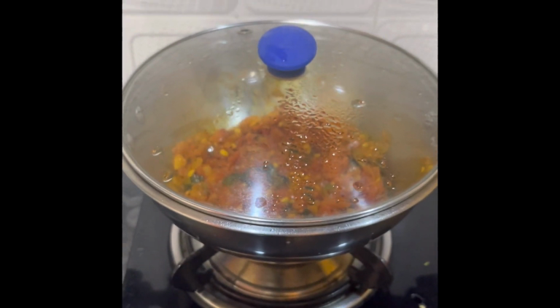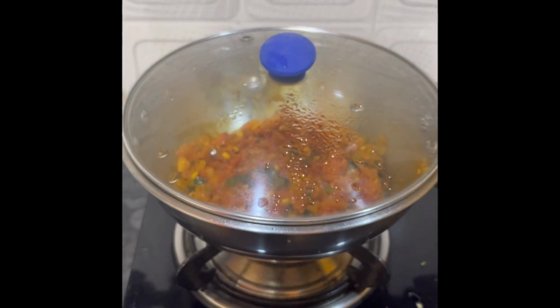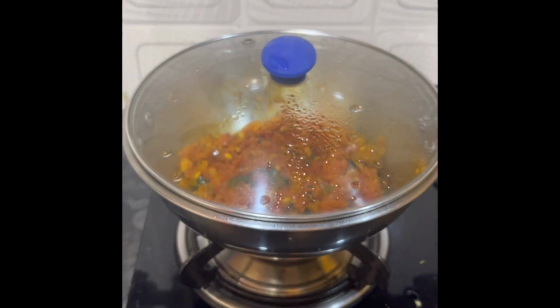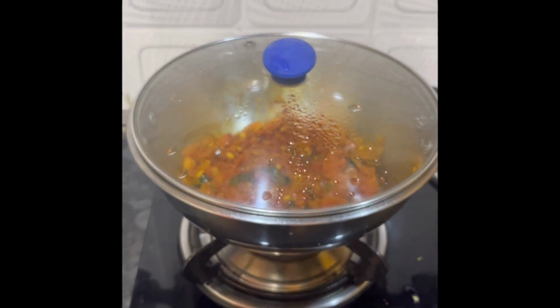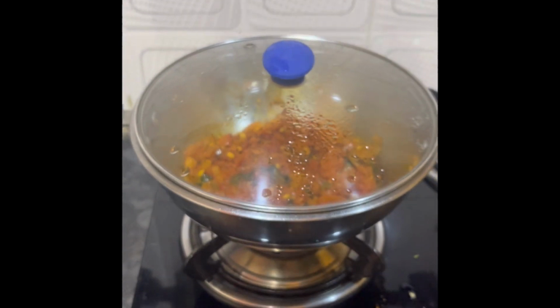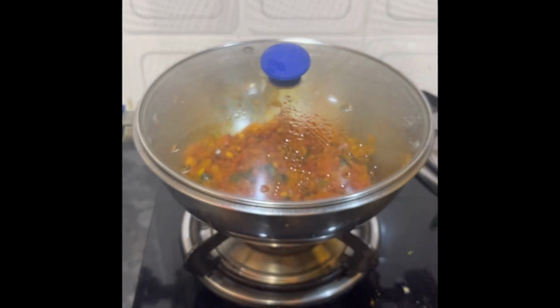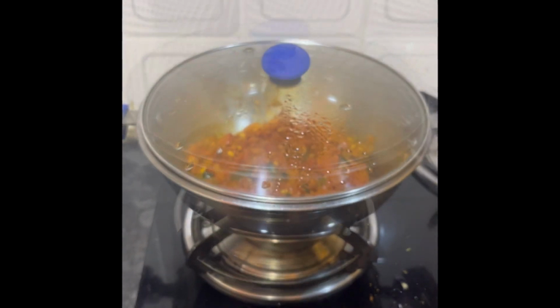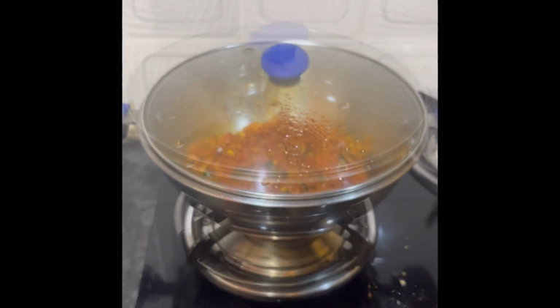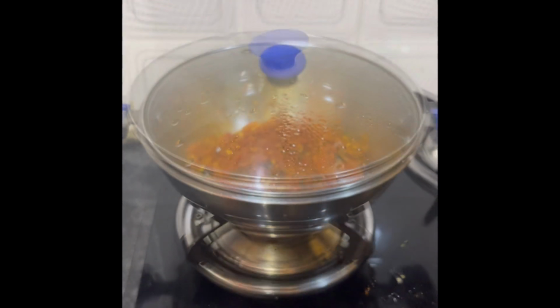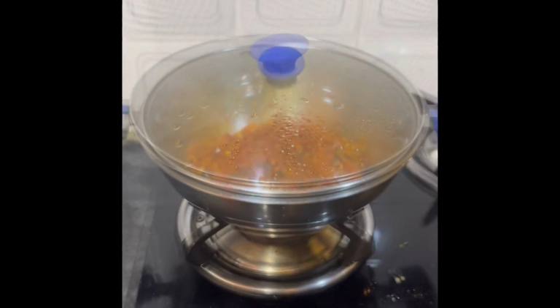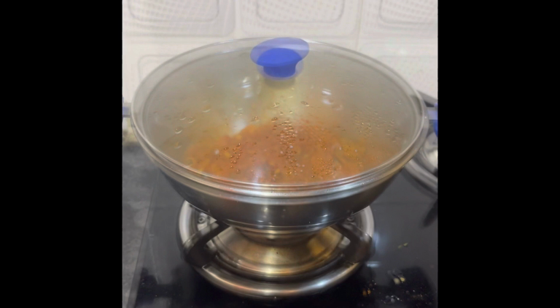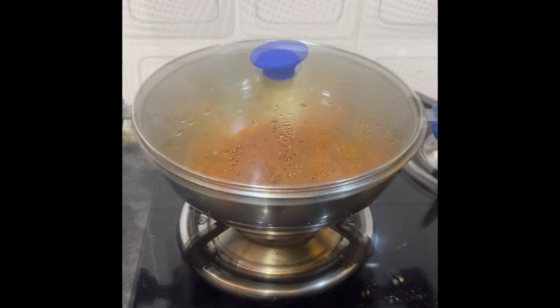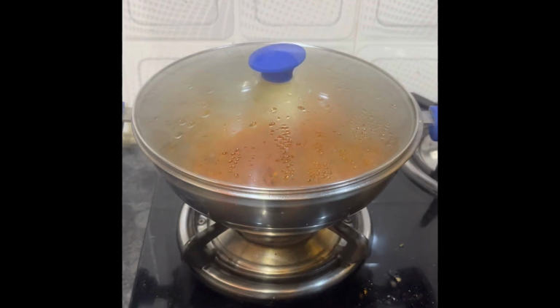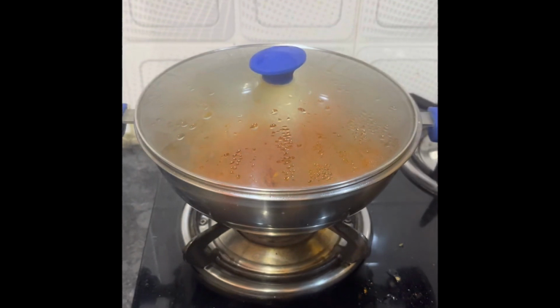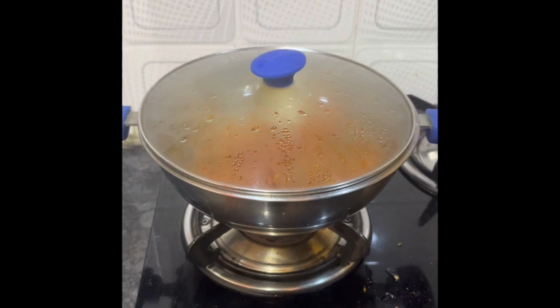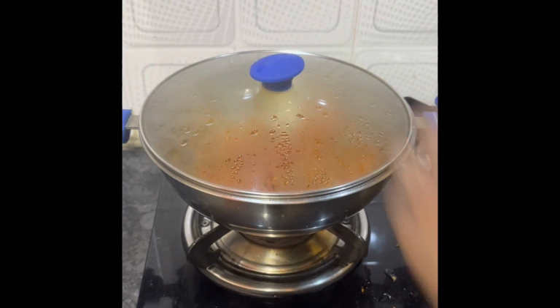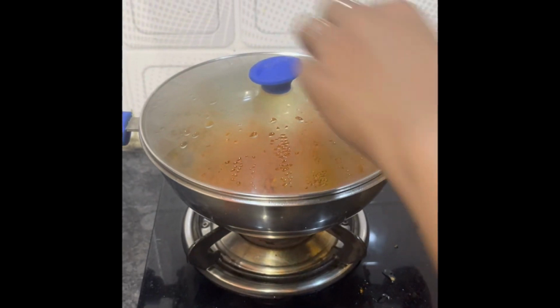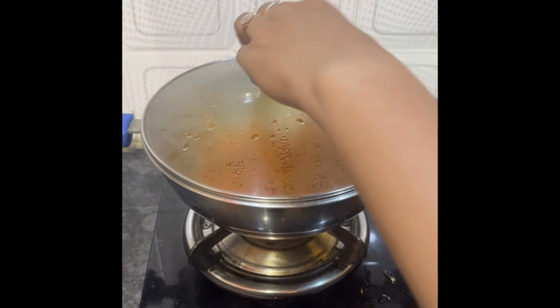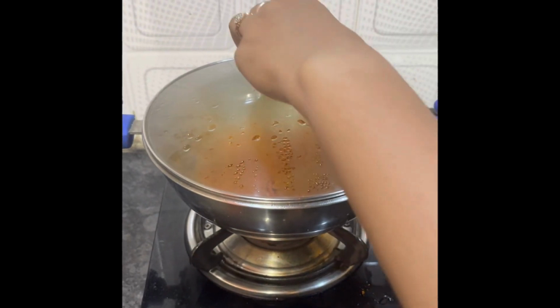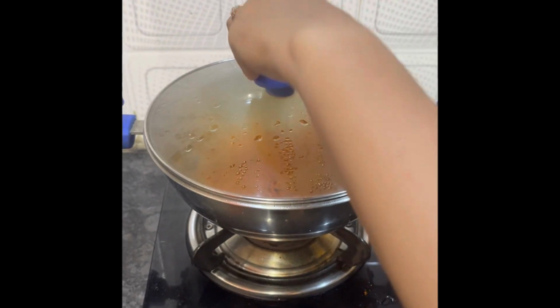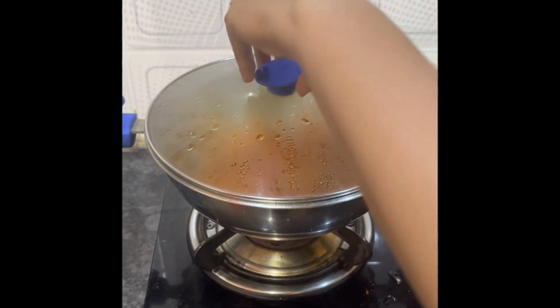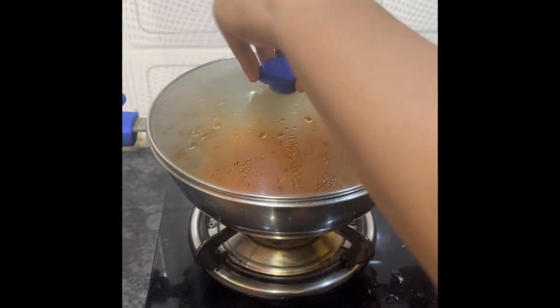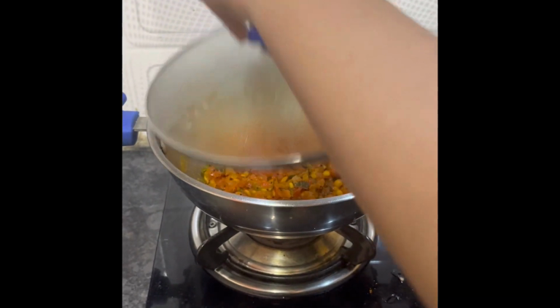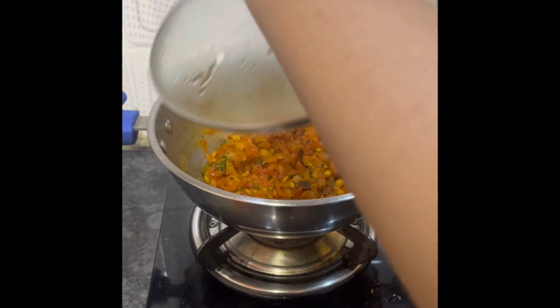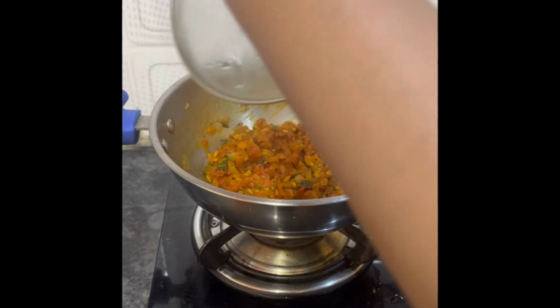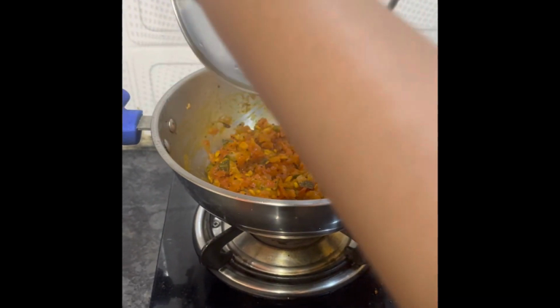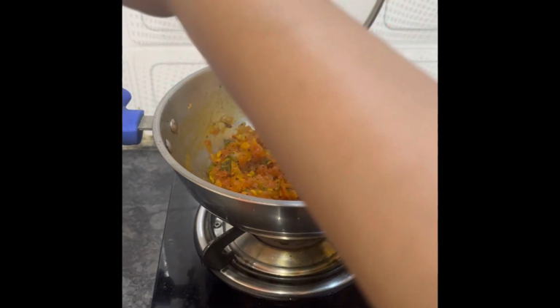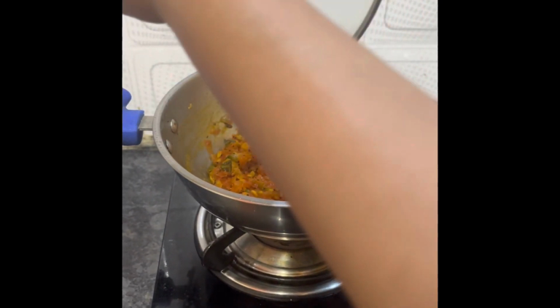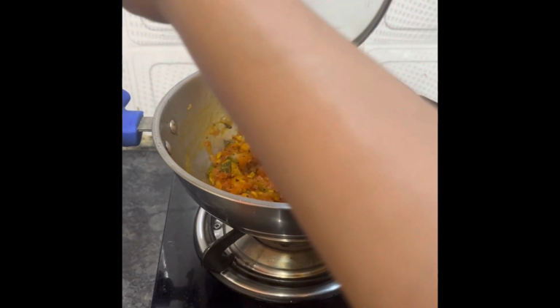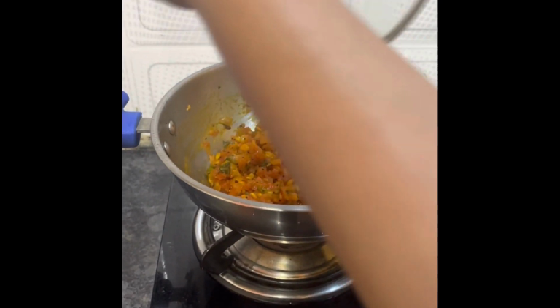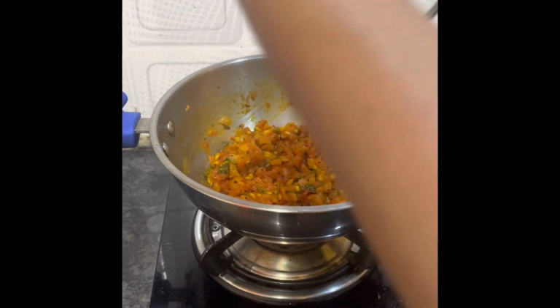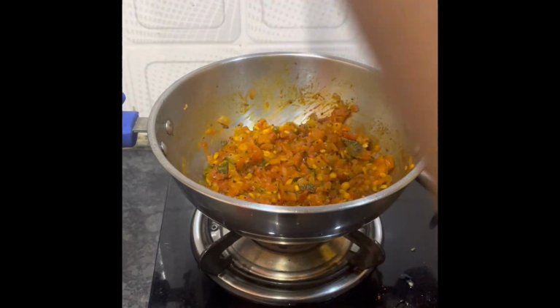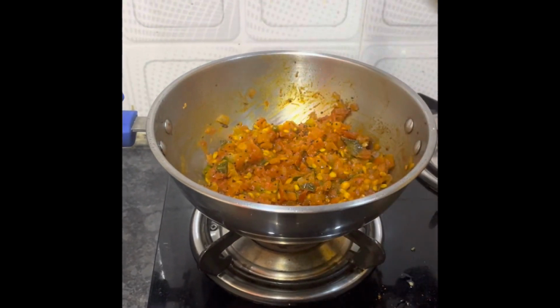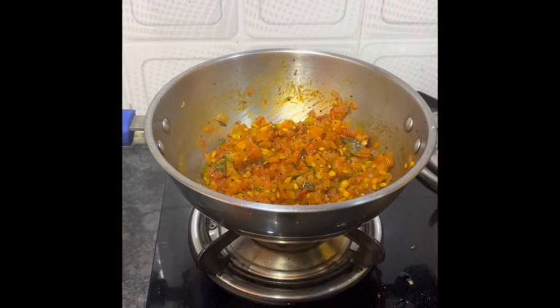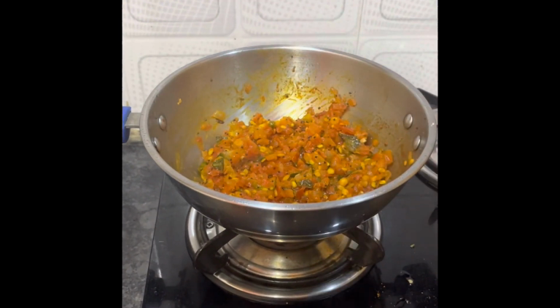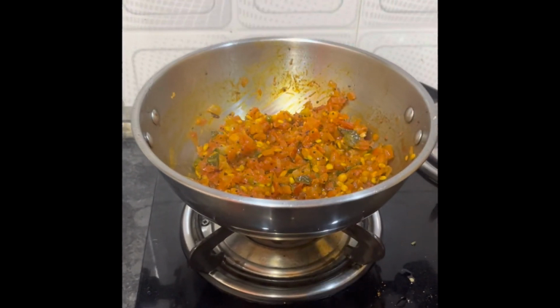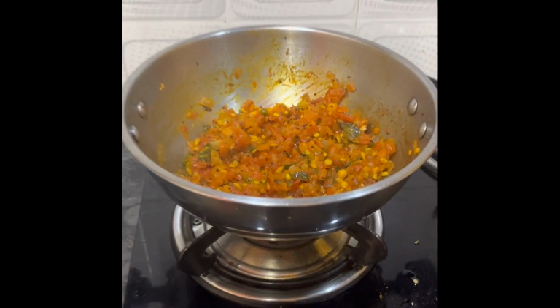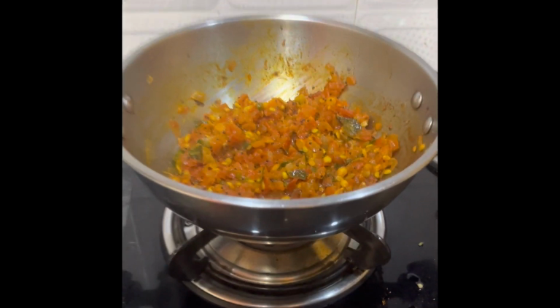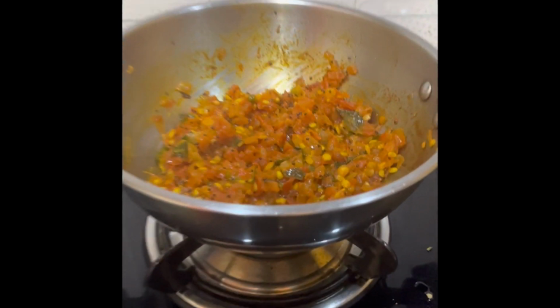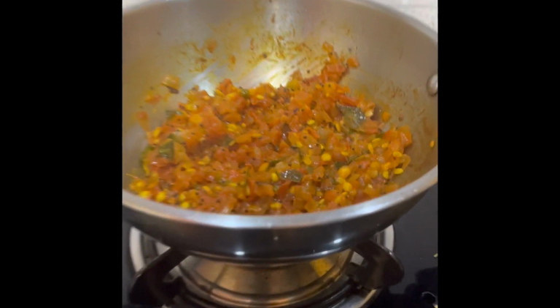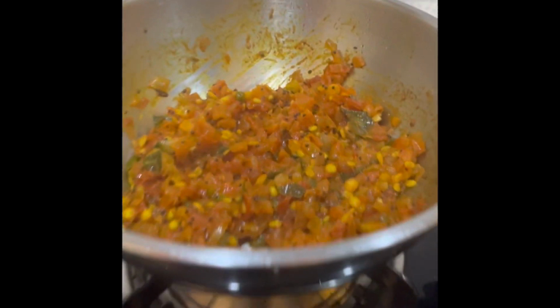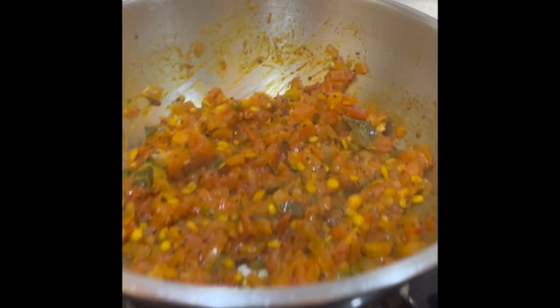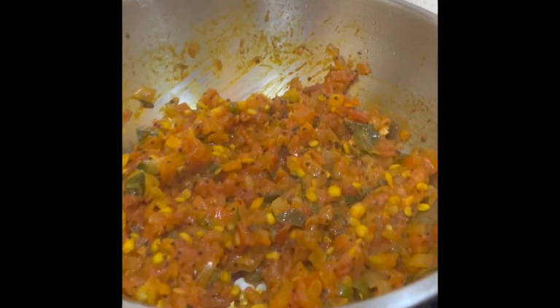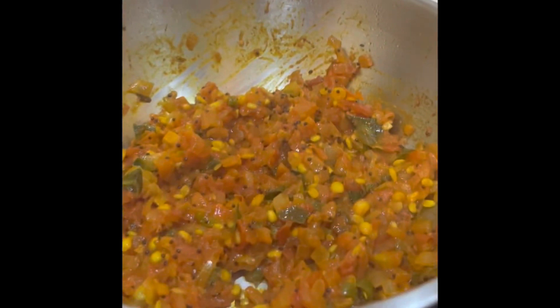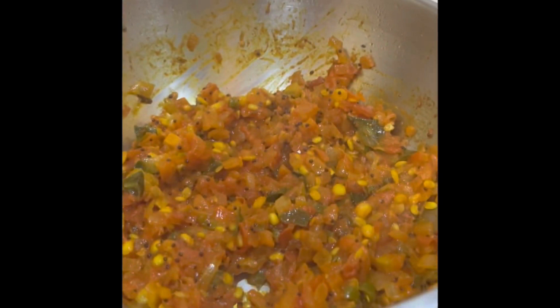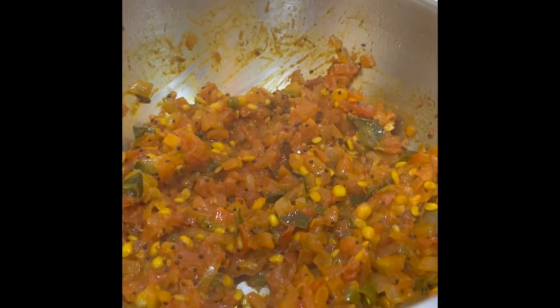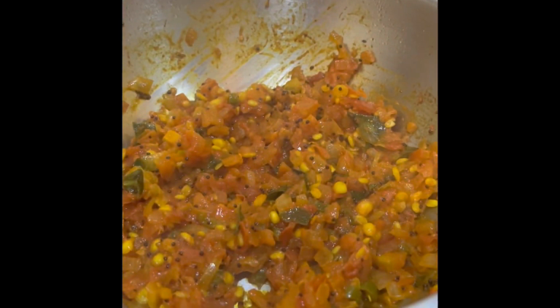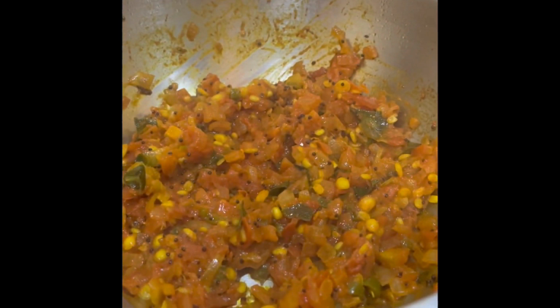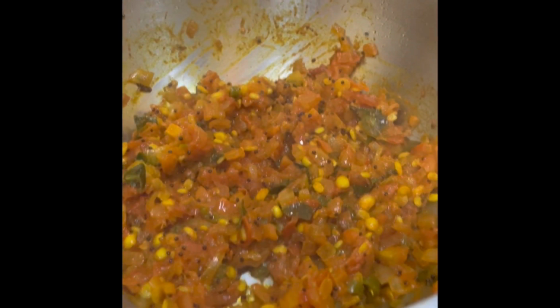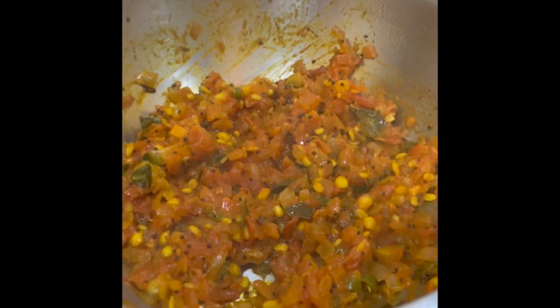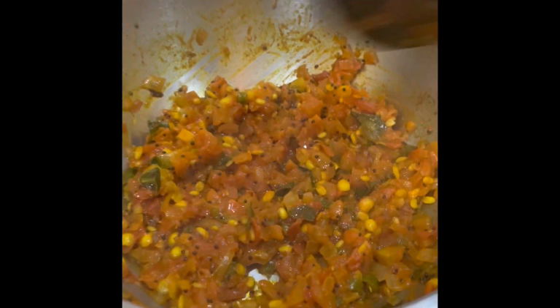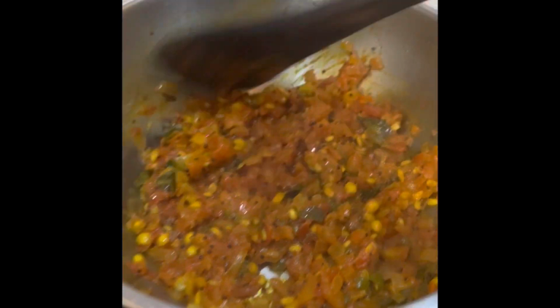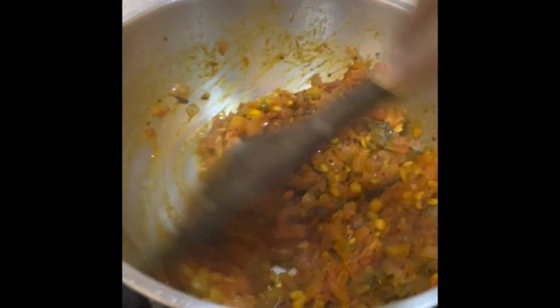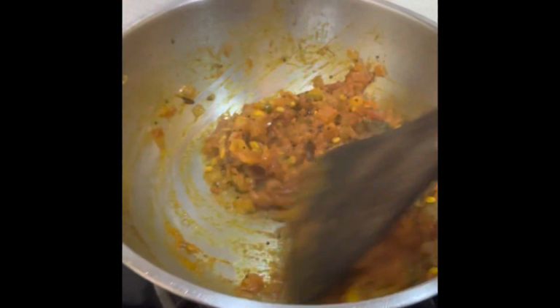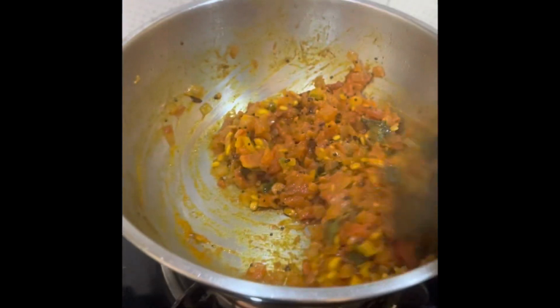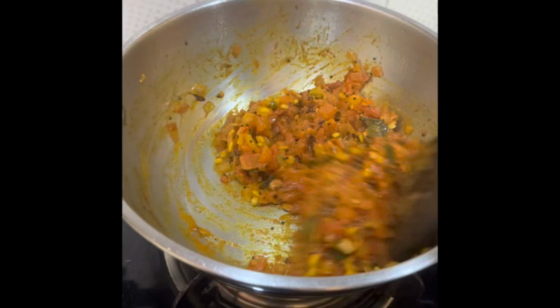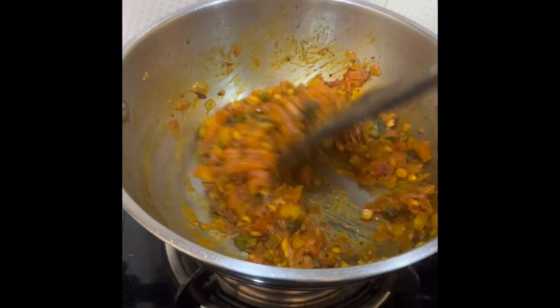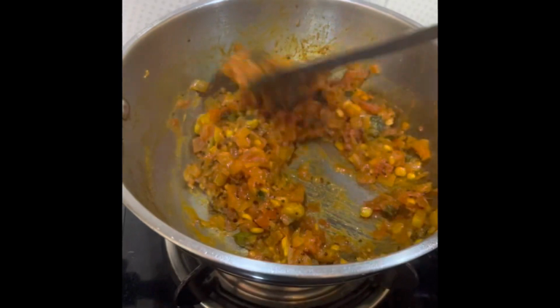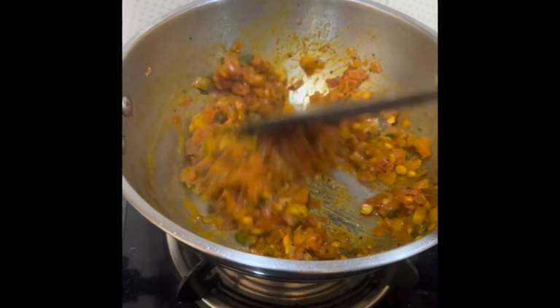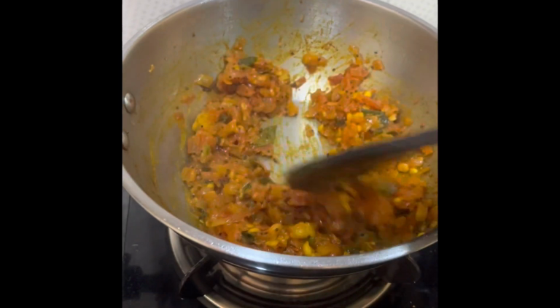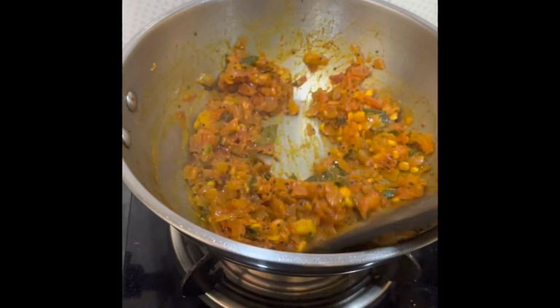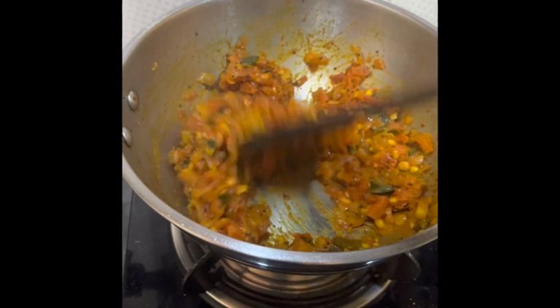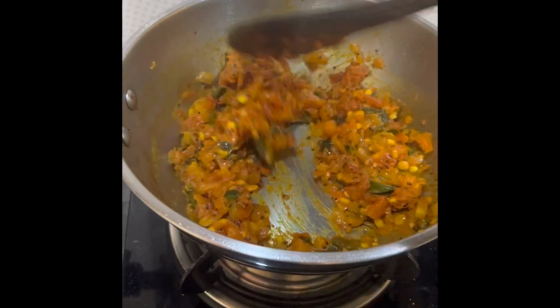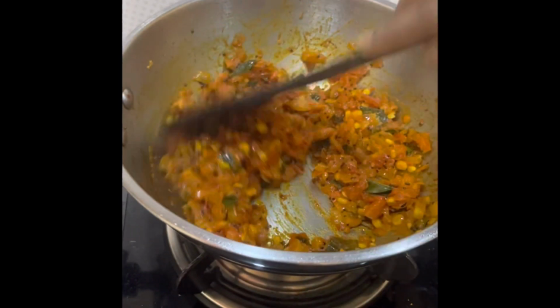I have cooked it for more than 2 to 3 minutes and the dish is done.